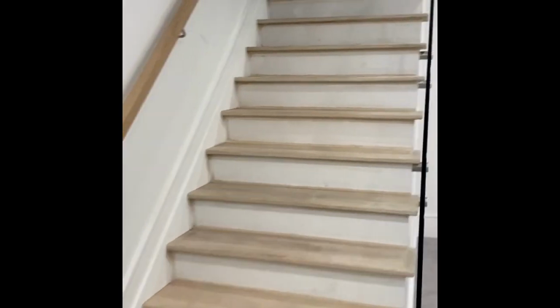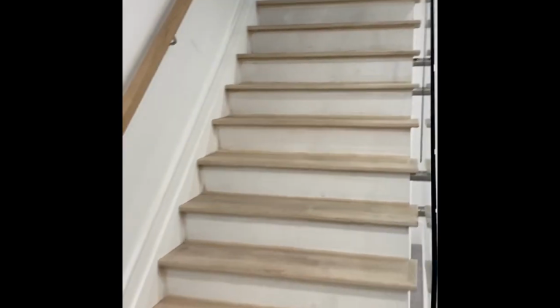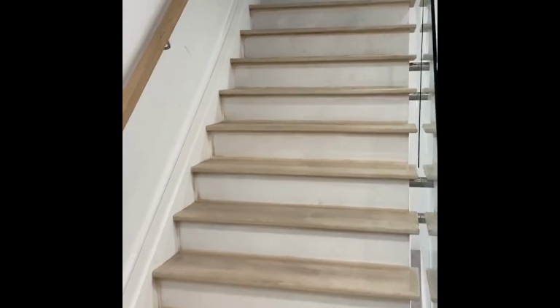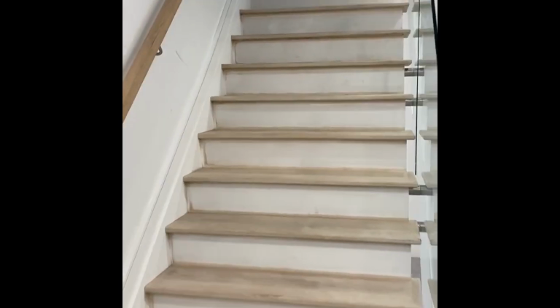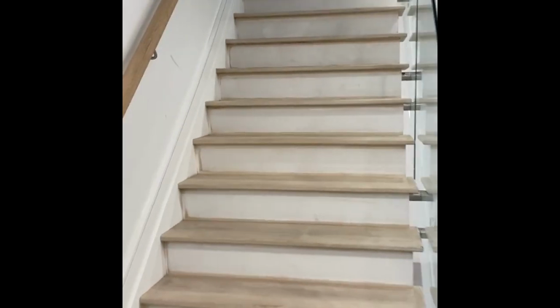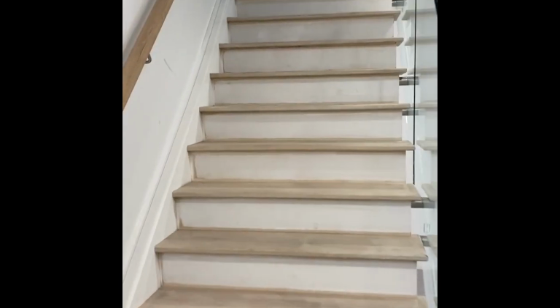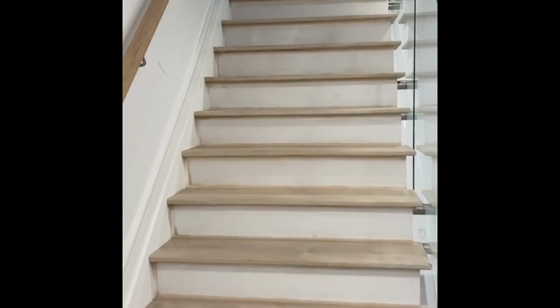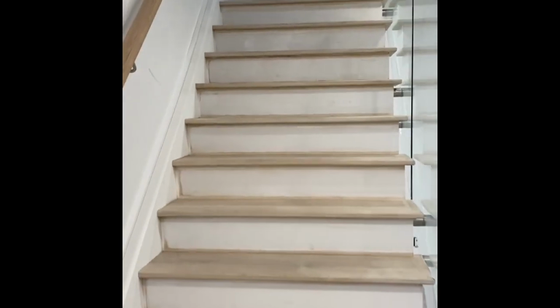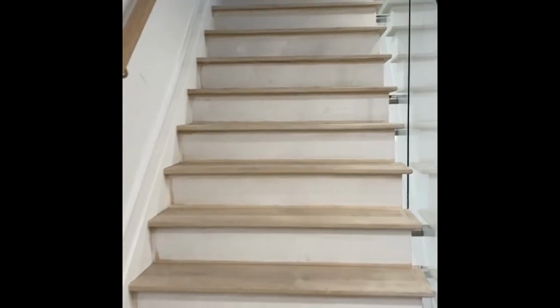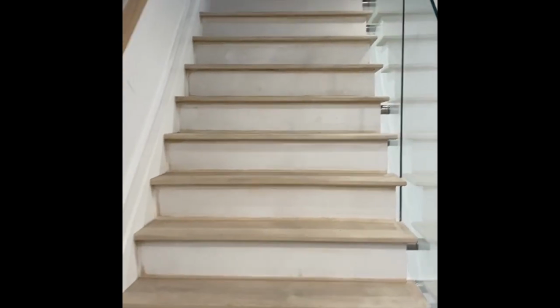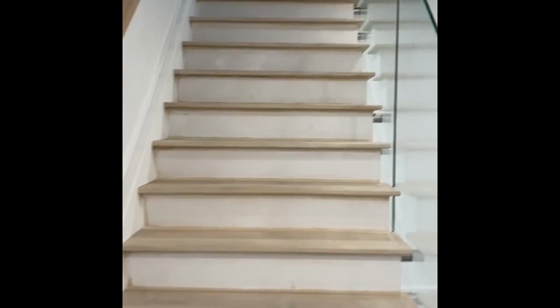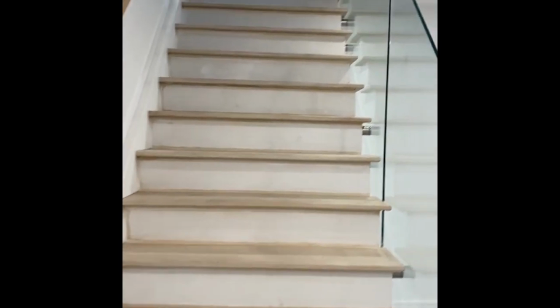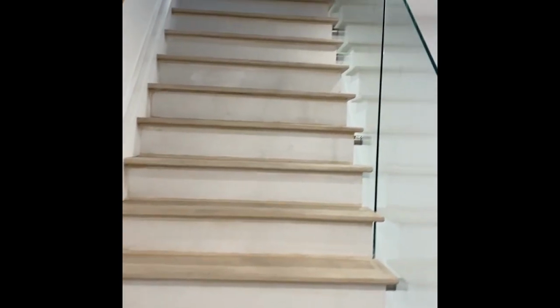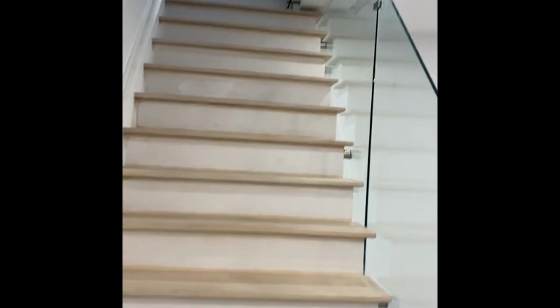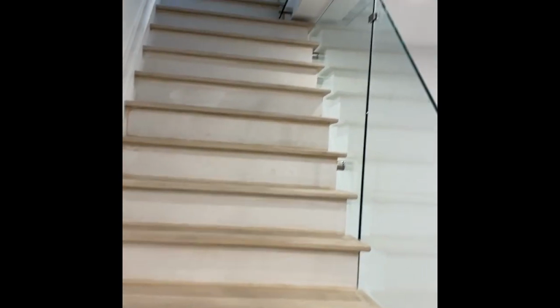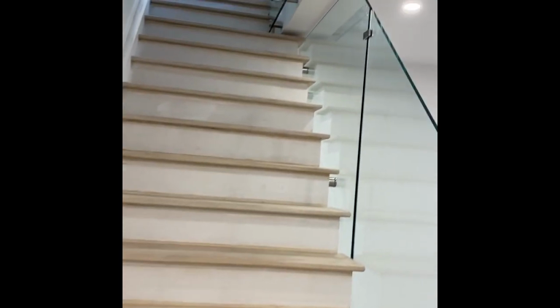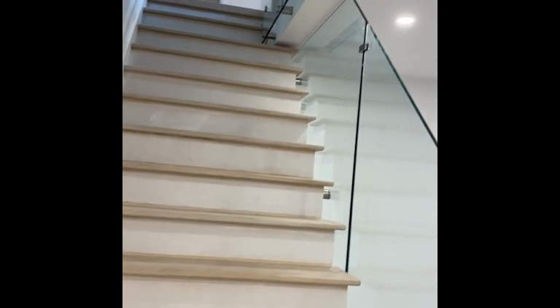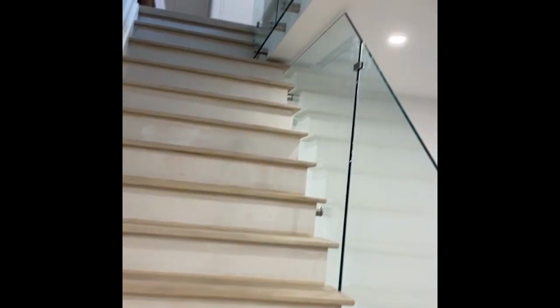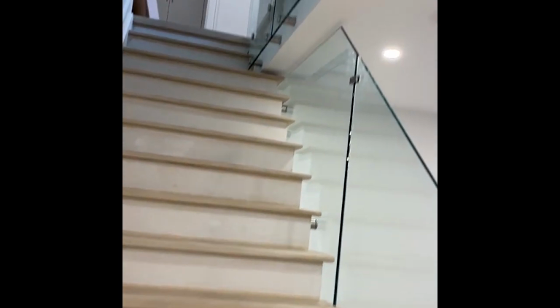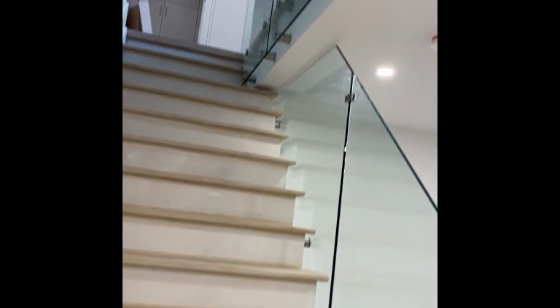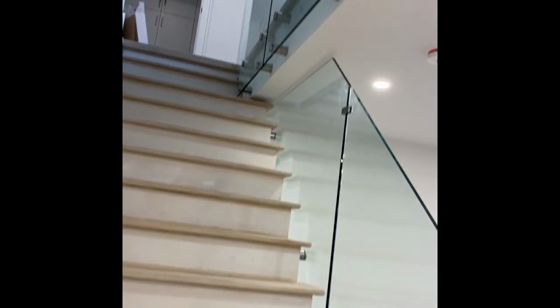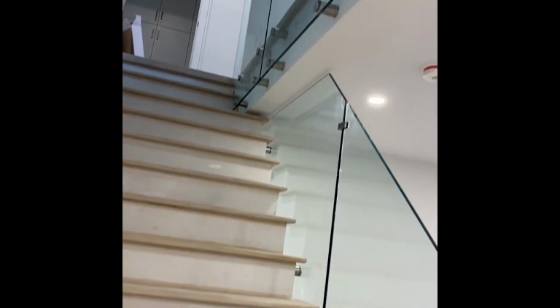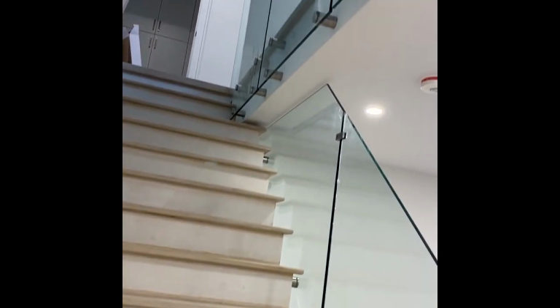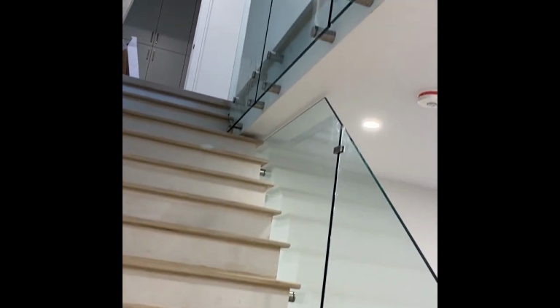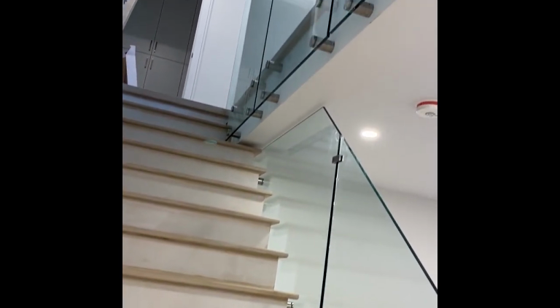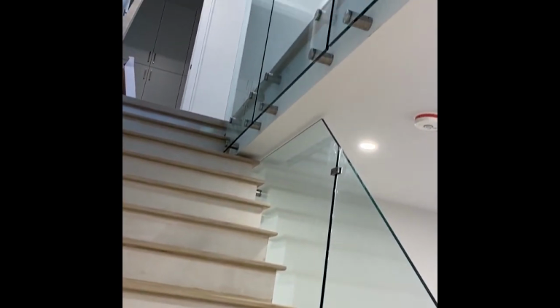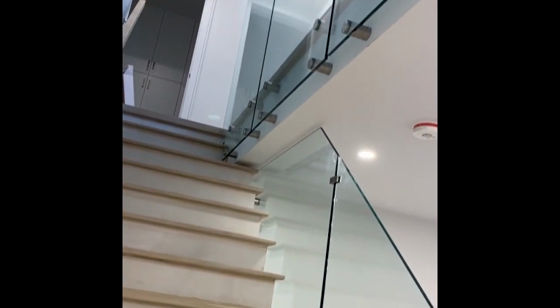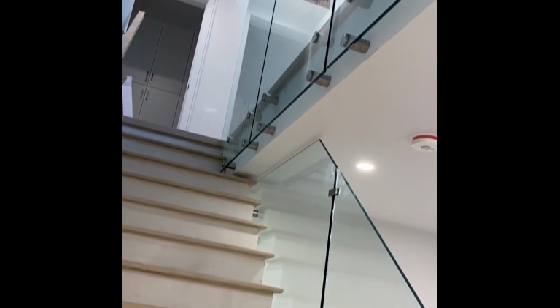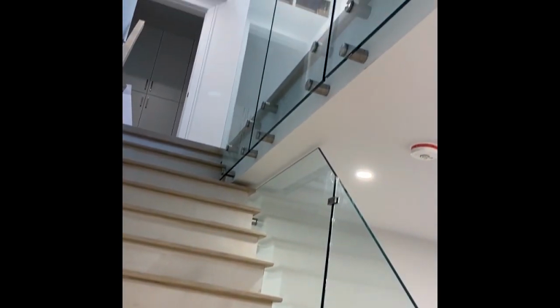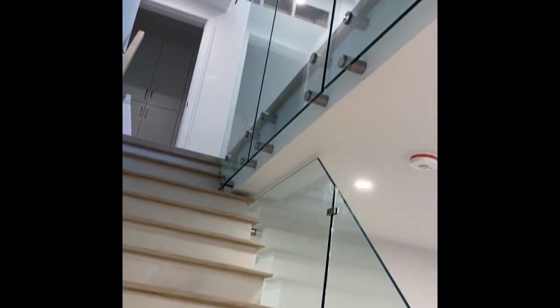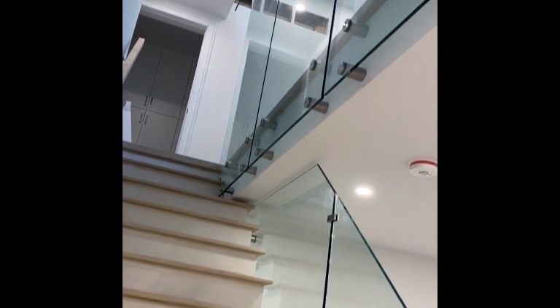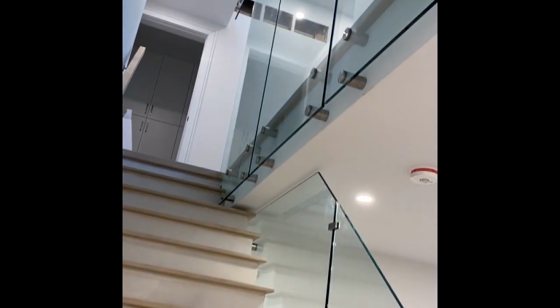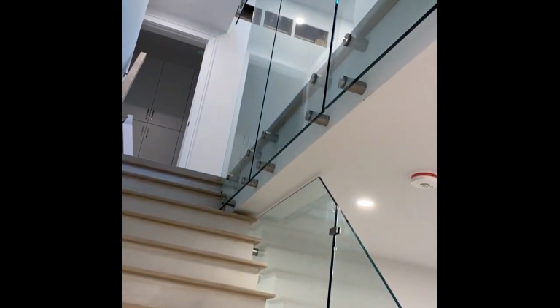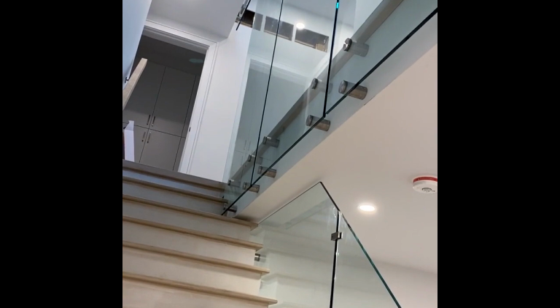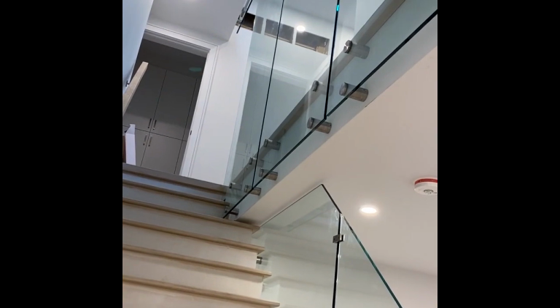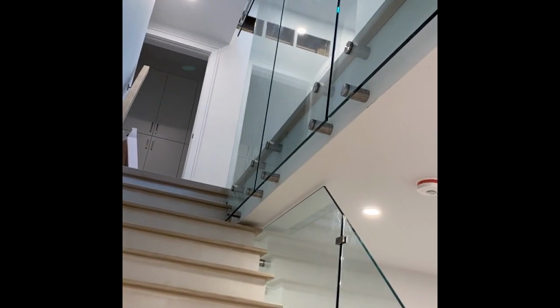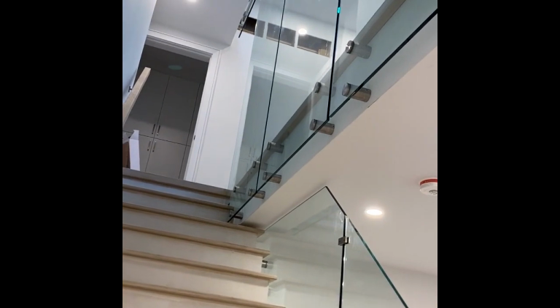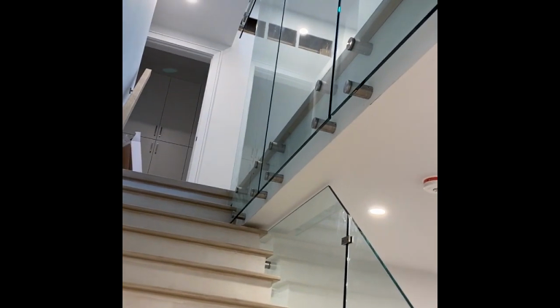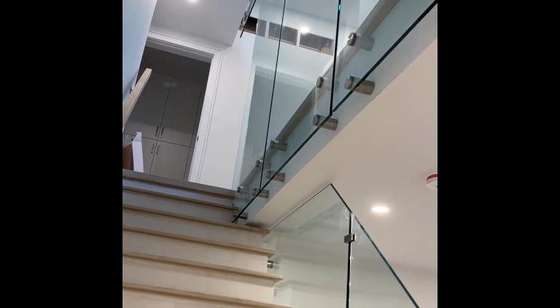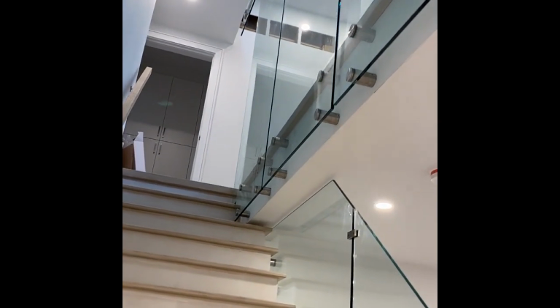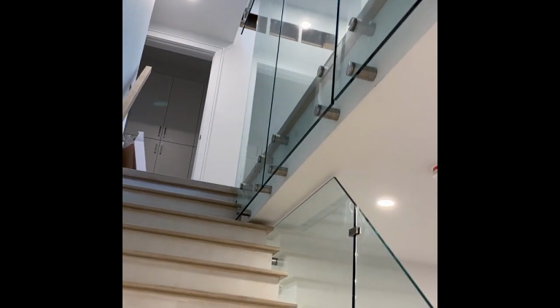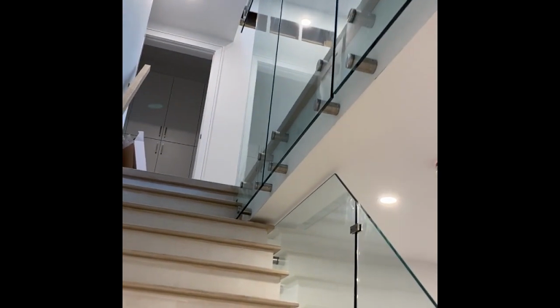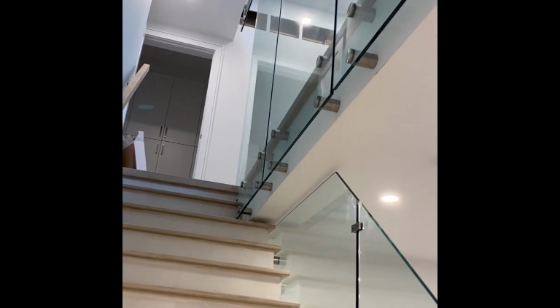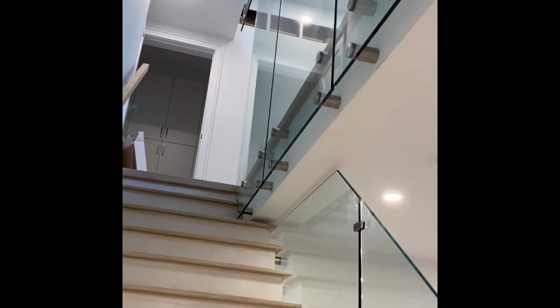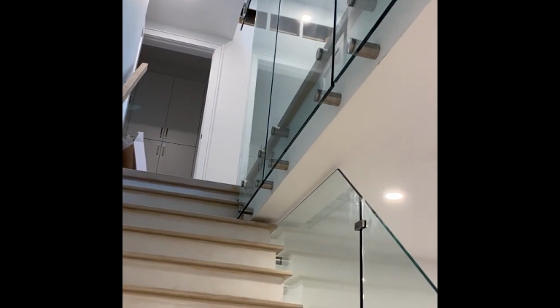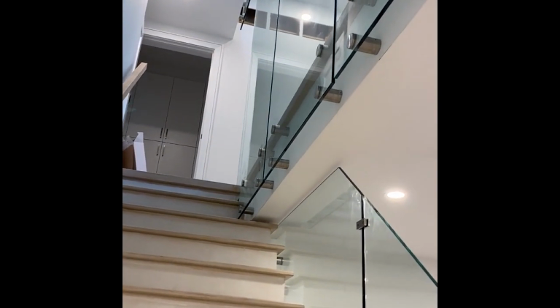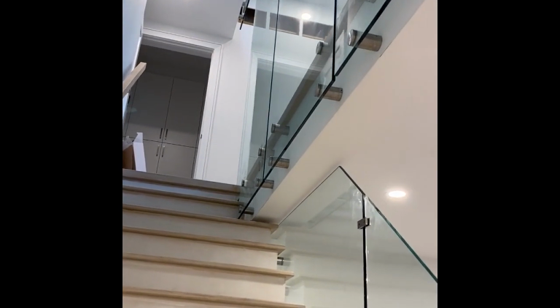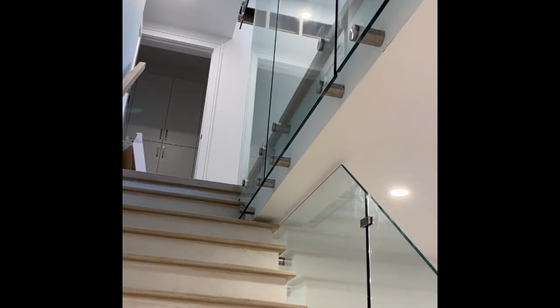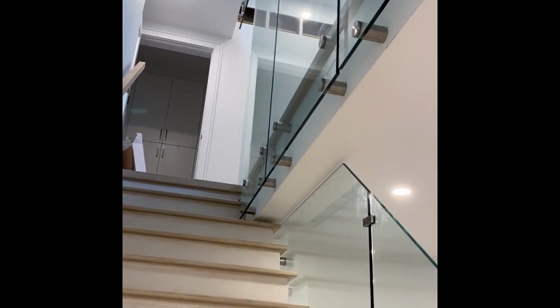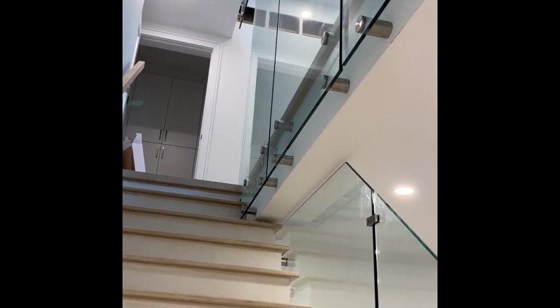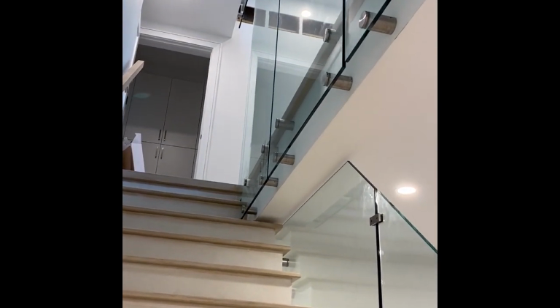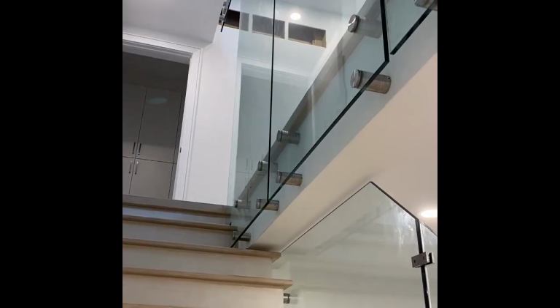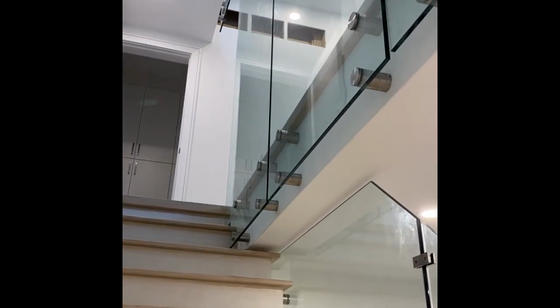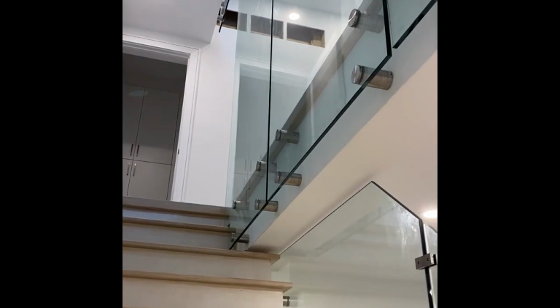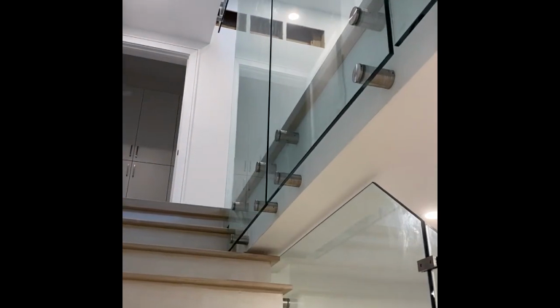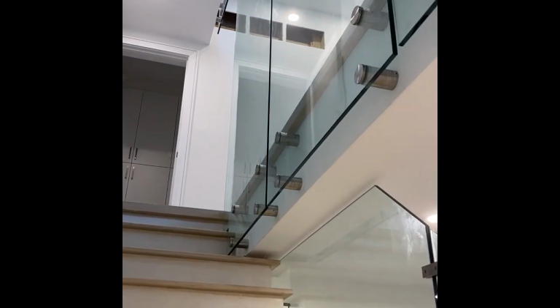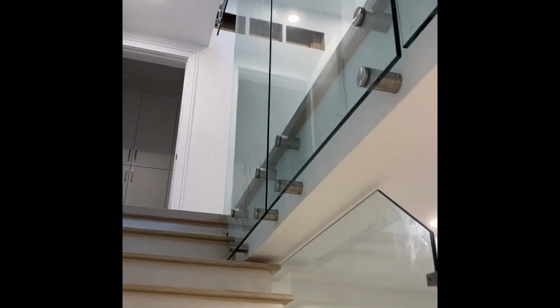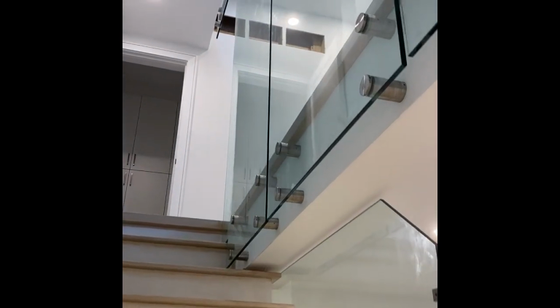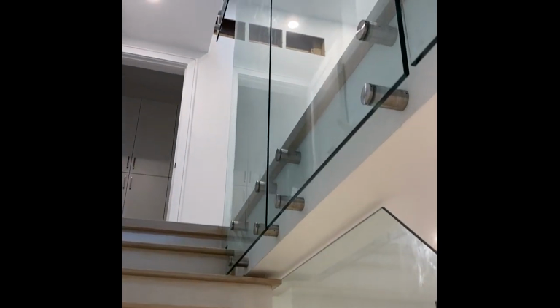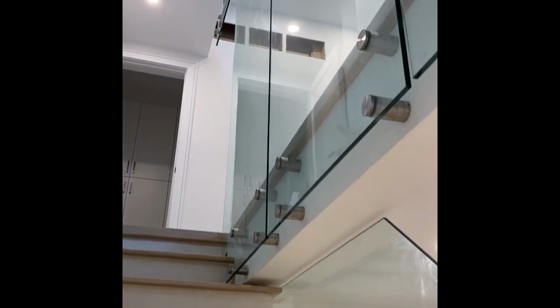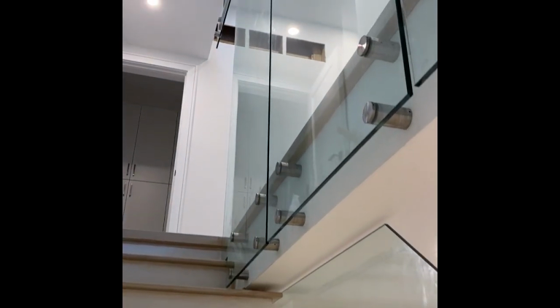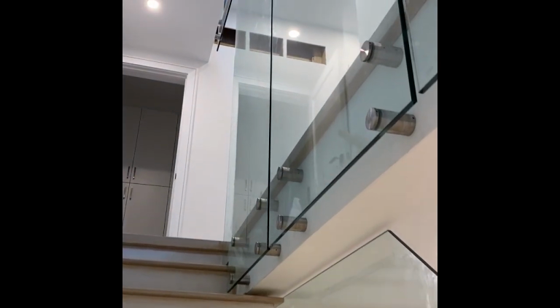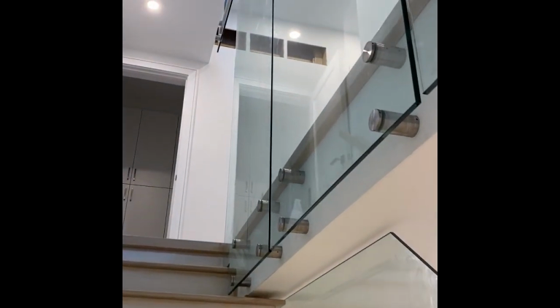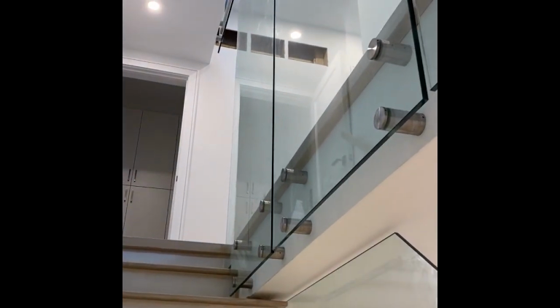And we've got these huge panels going up the stairs here which look really incredible.